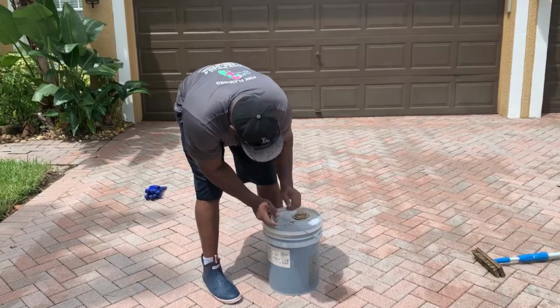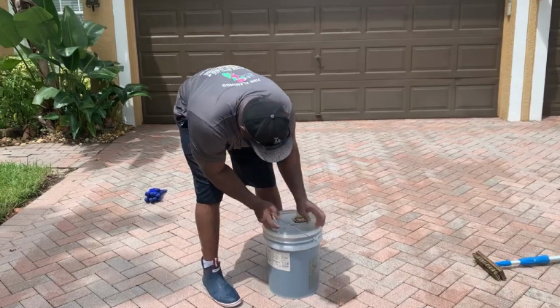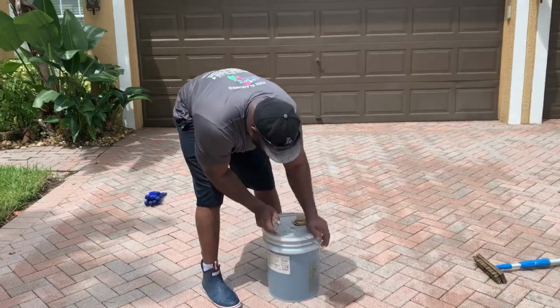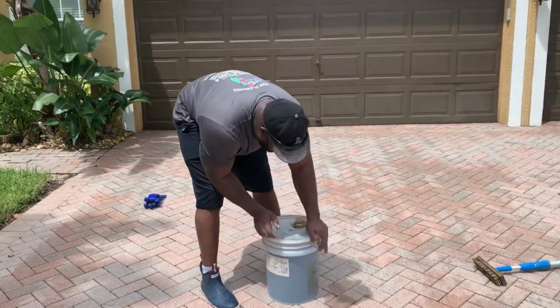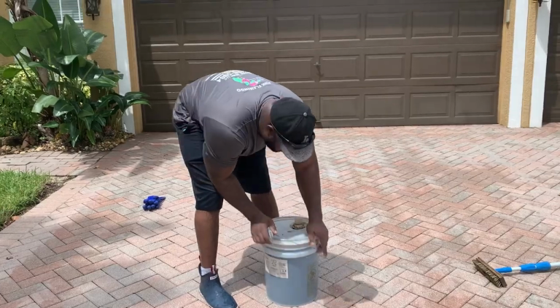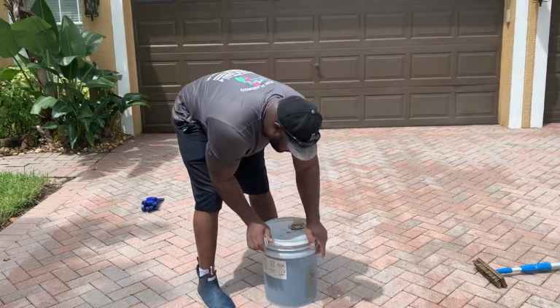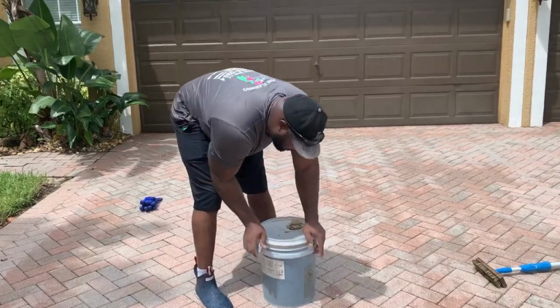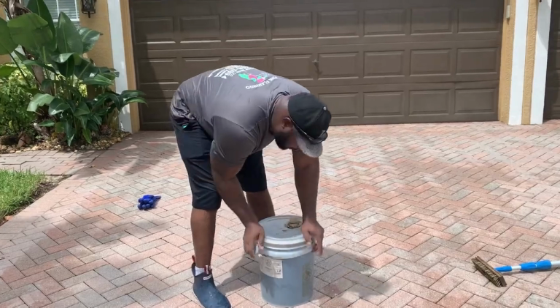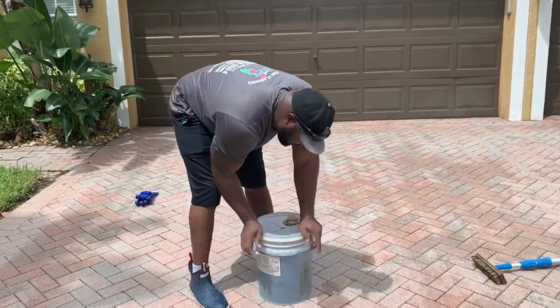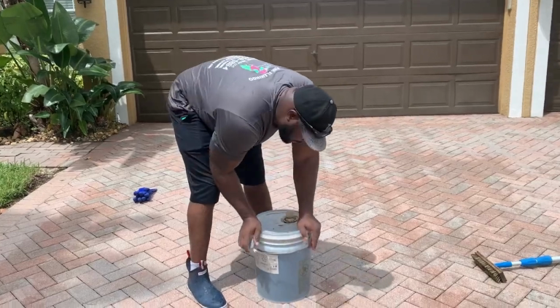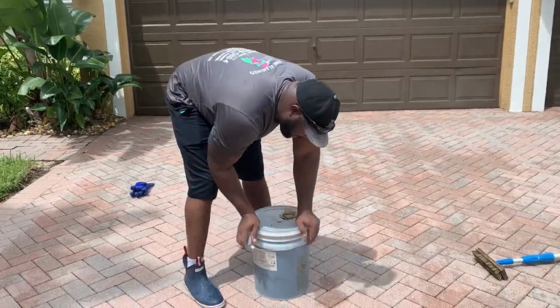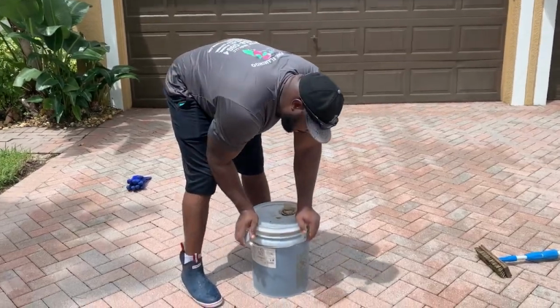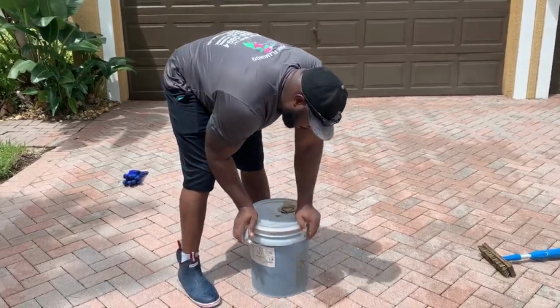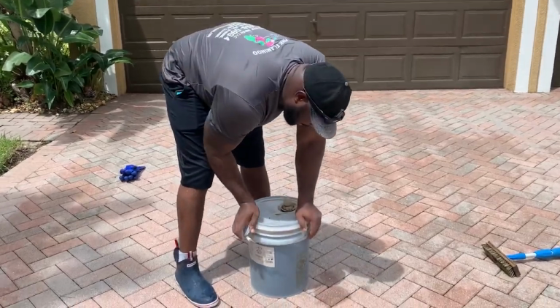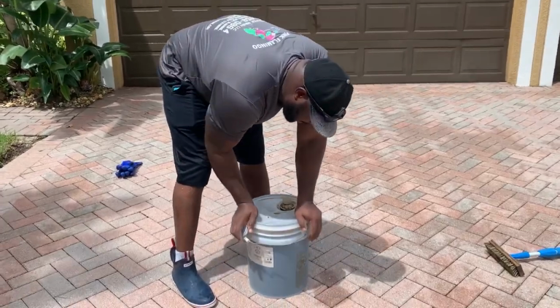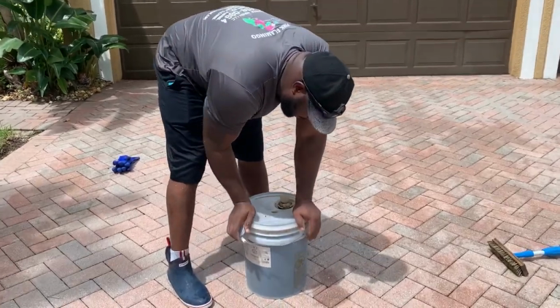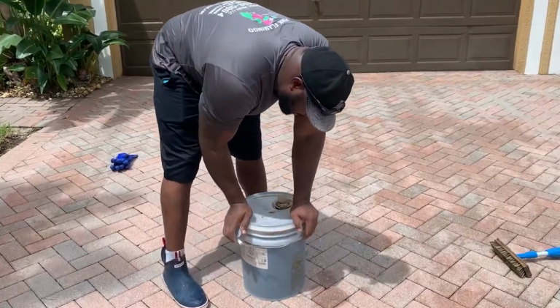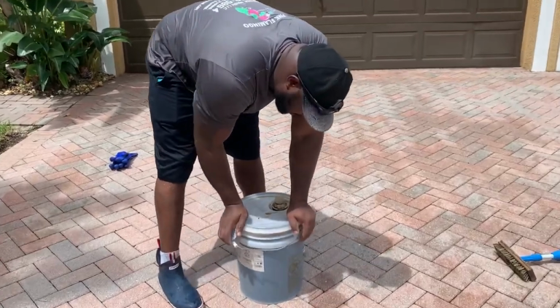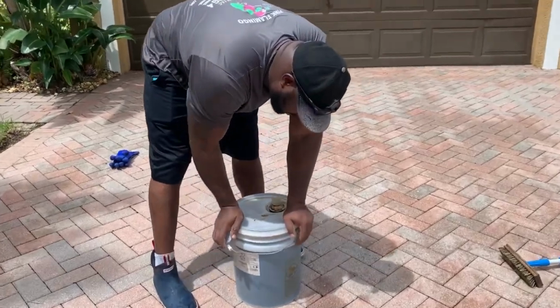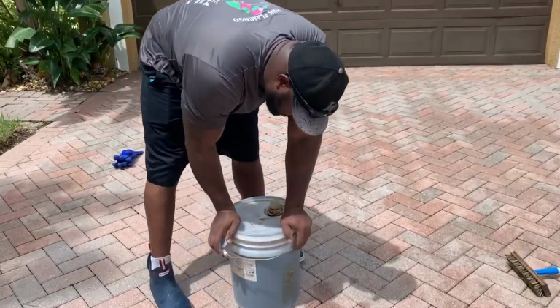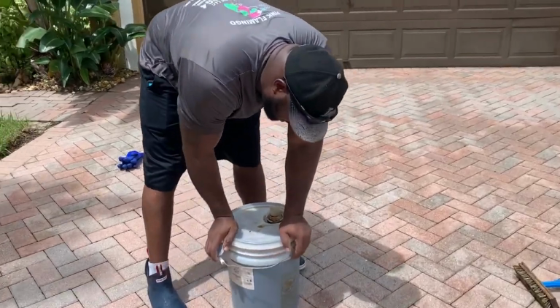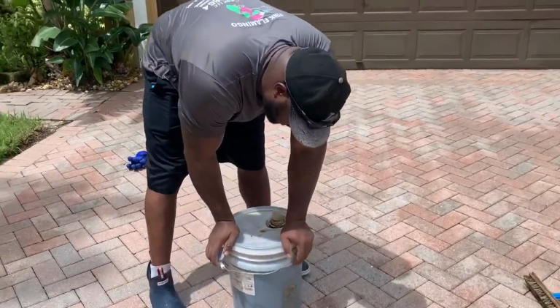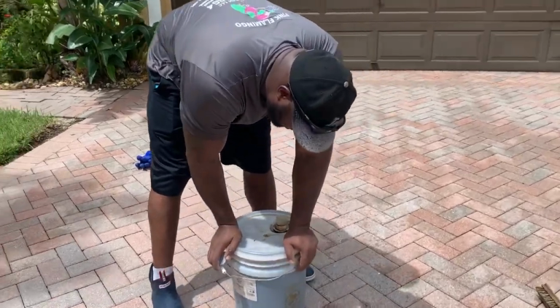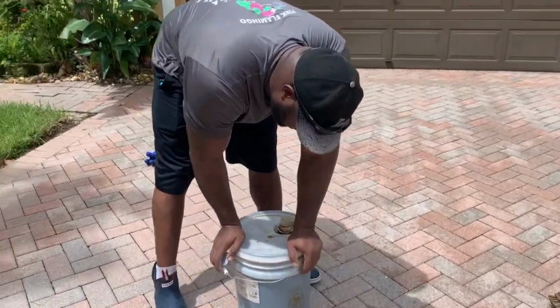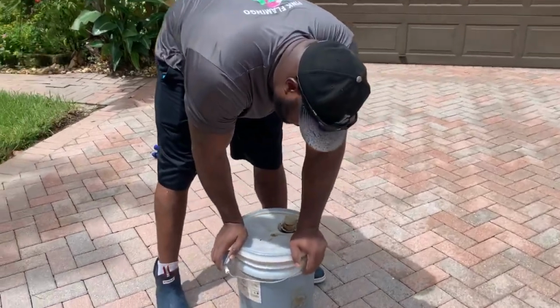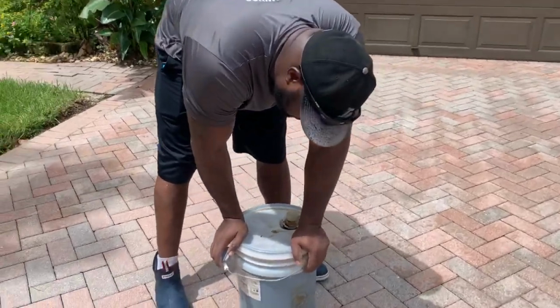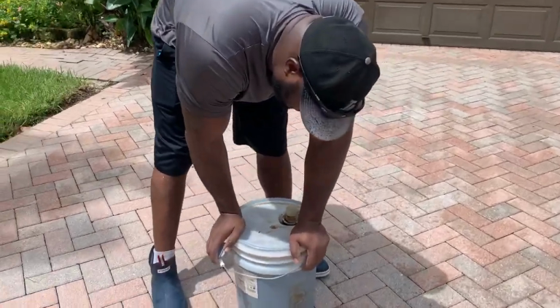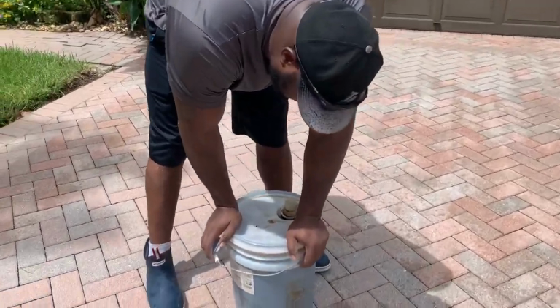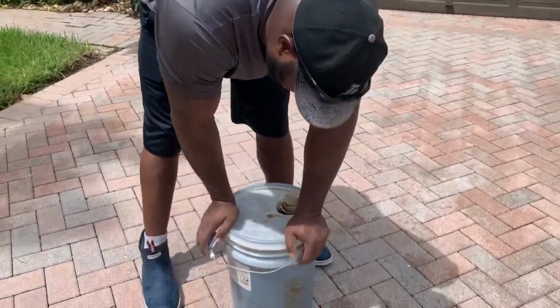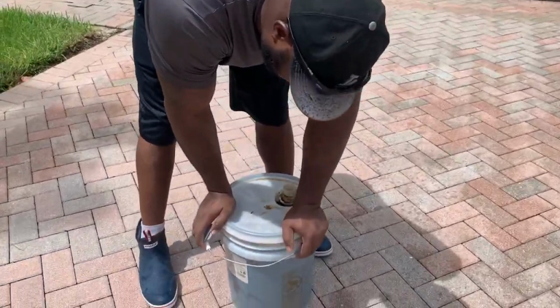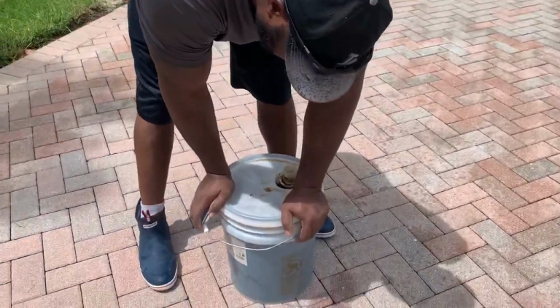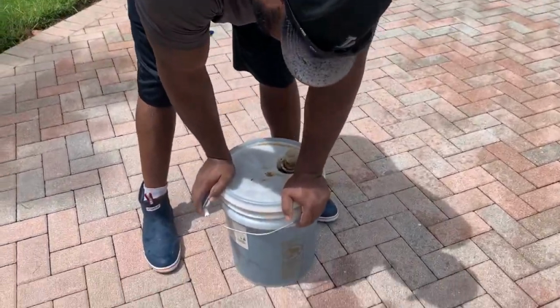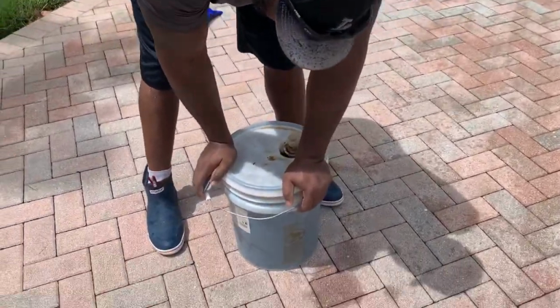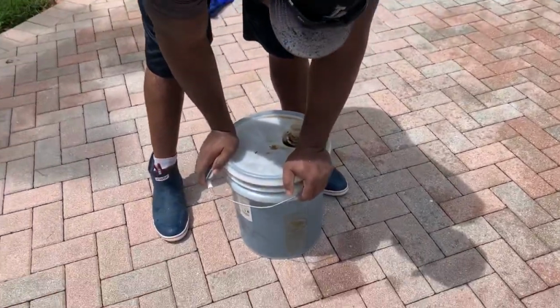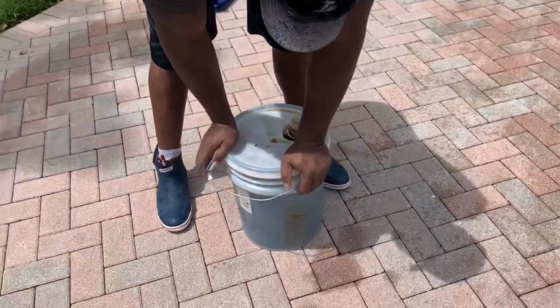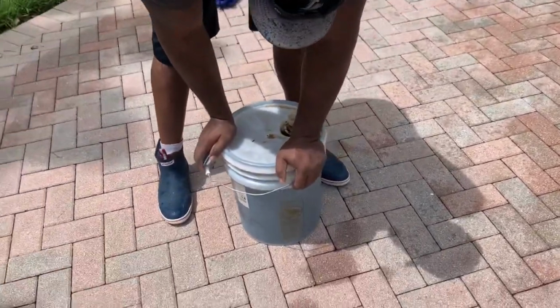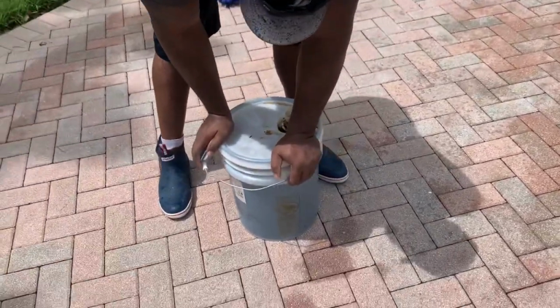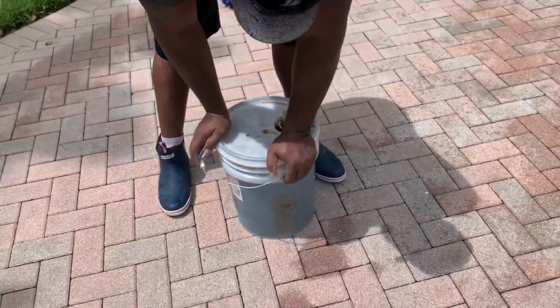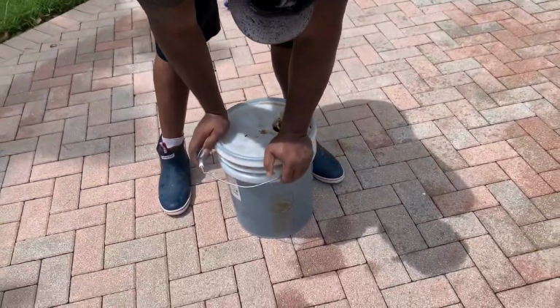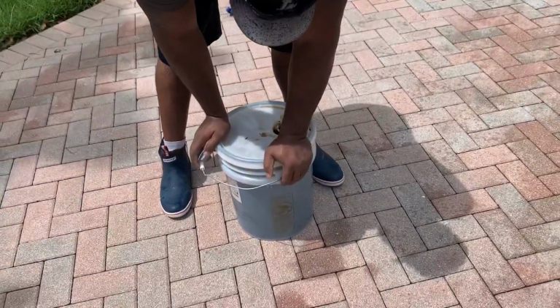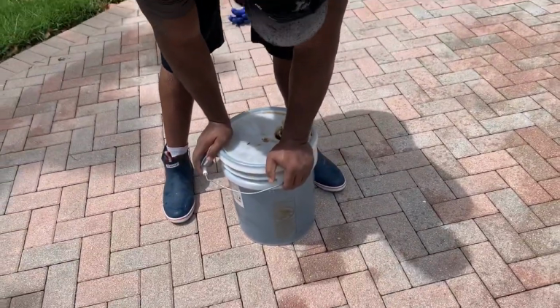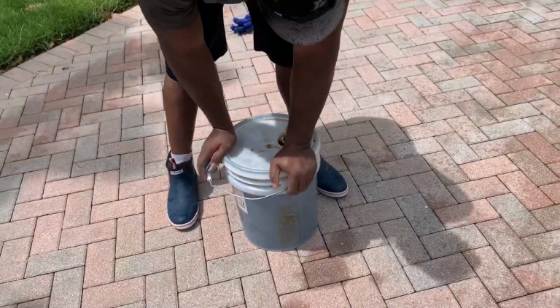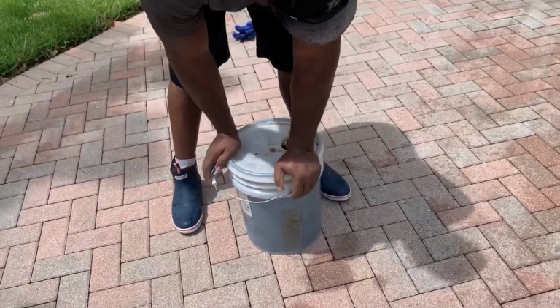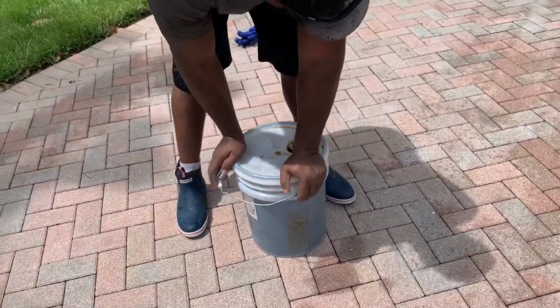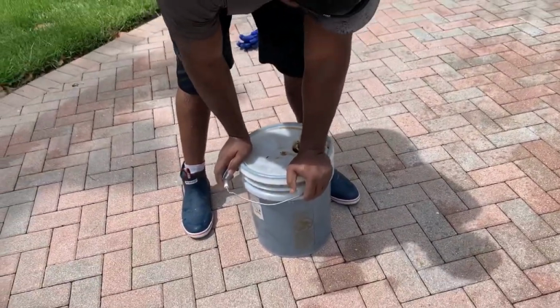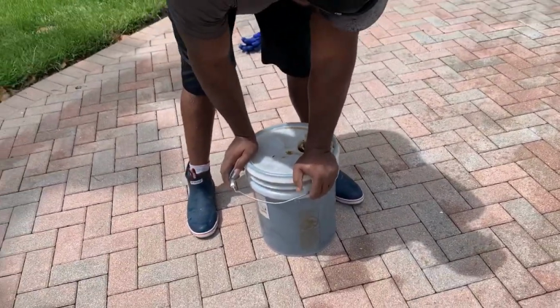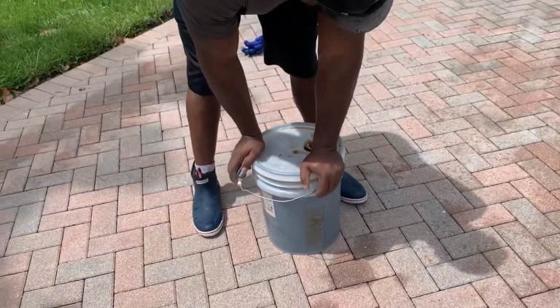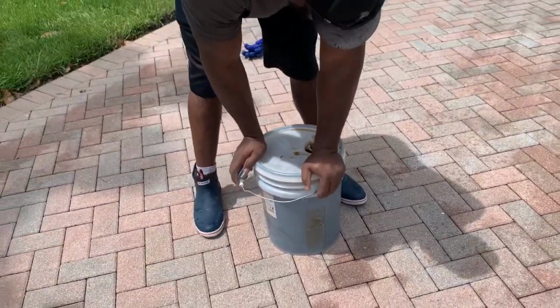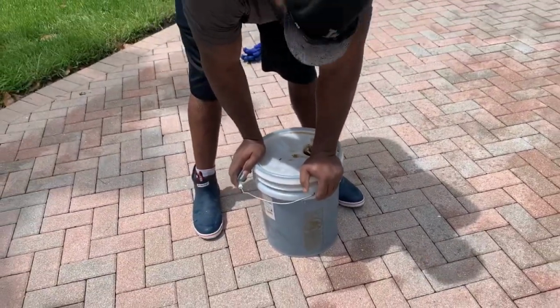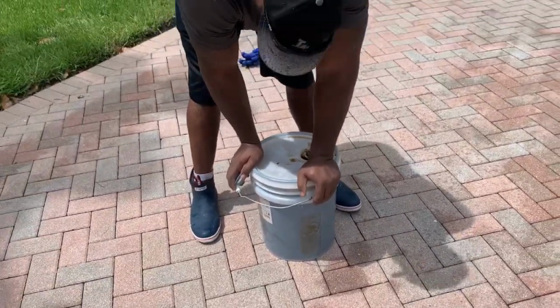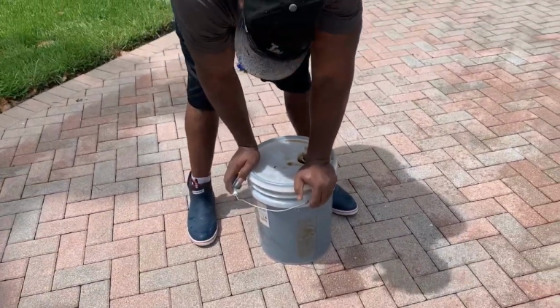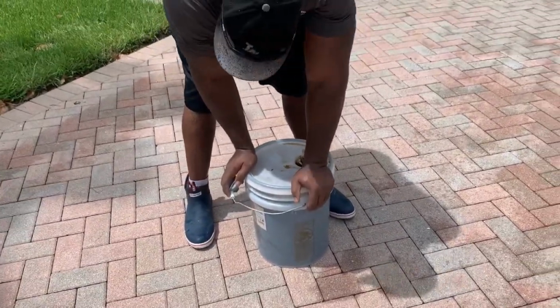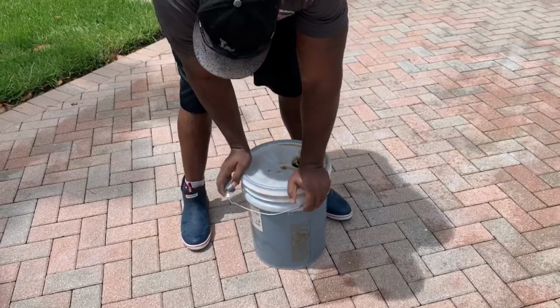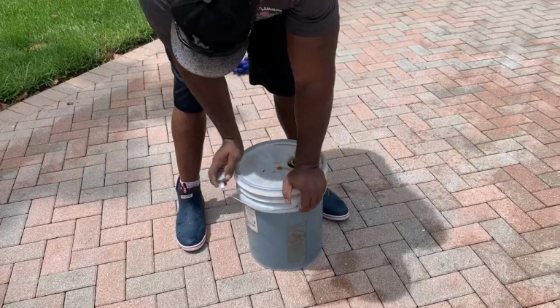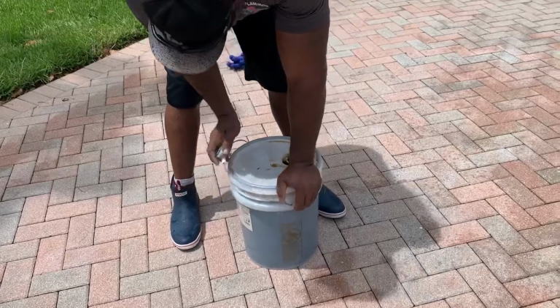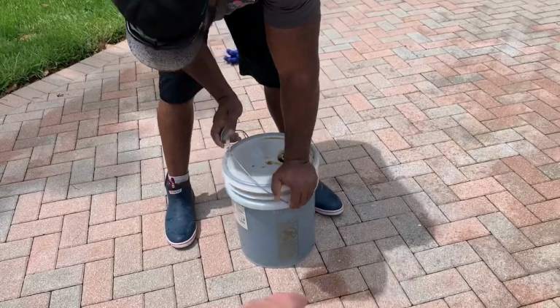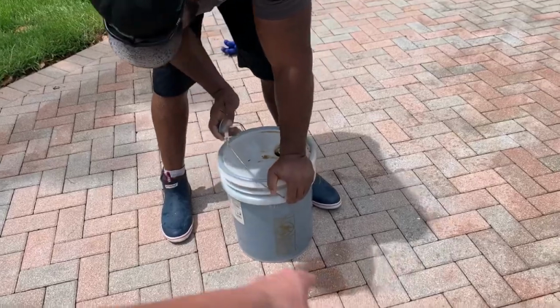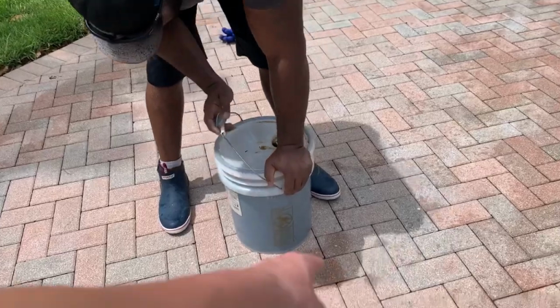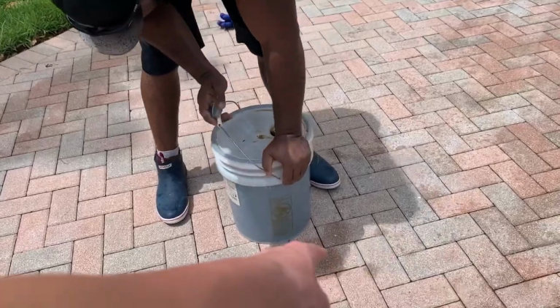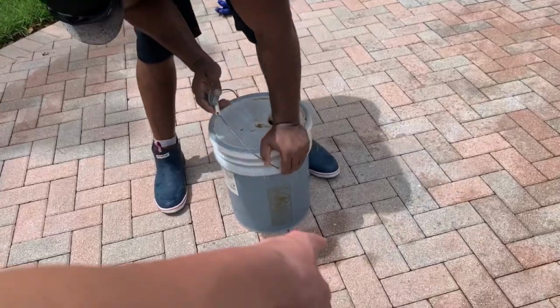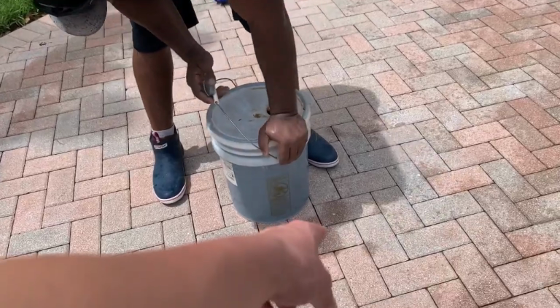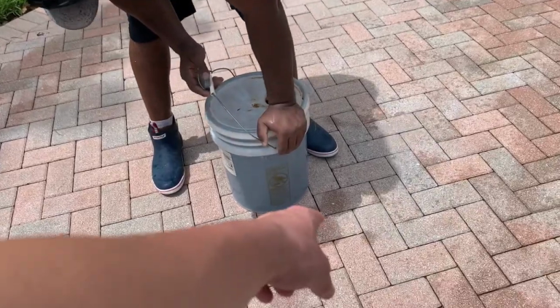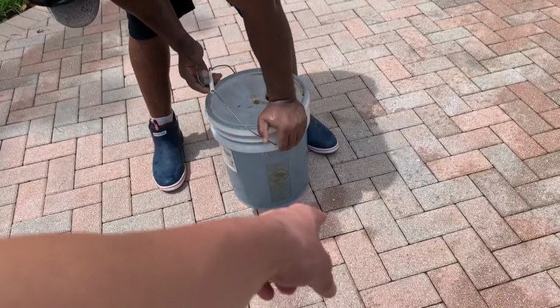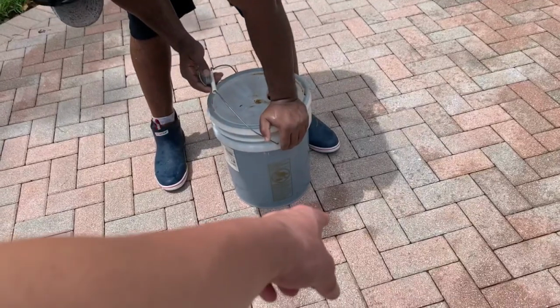So the oil stain right here, I'm not sure it's going to come up or how long it's been here. So we're going to try to remove this oil stain.